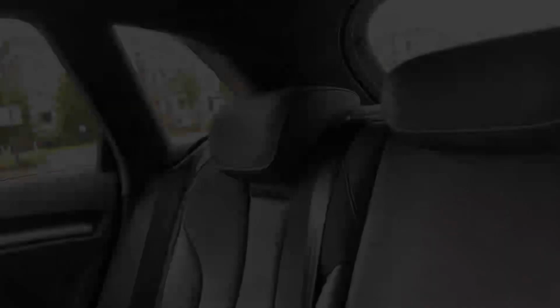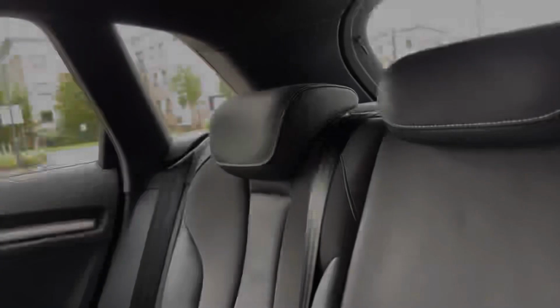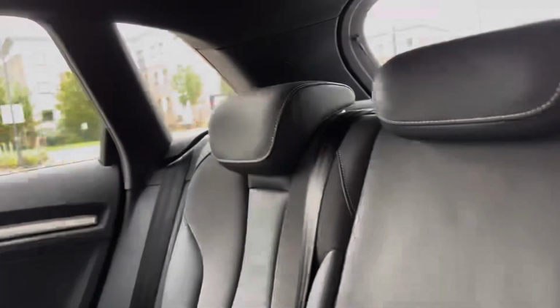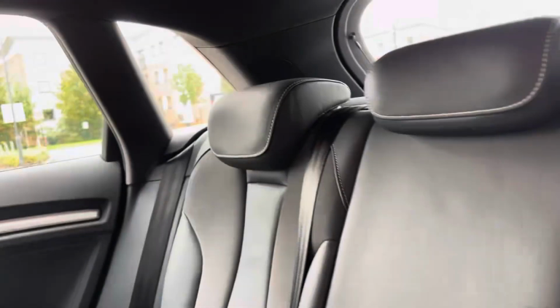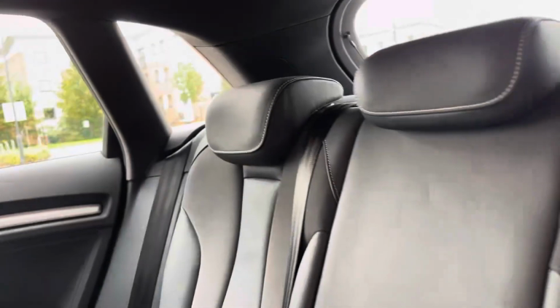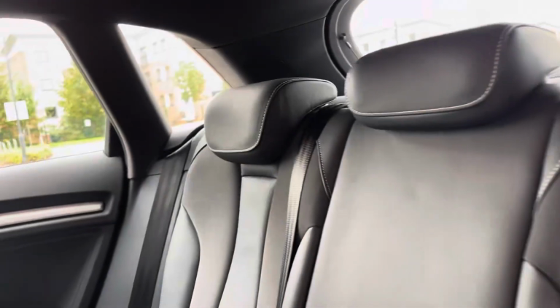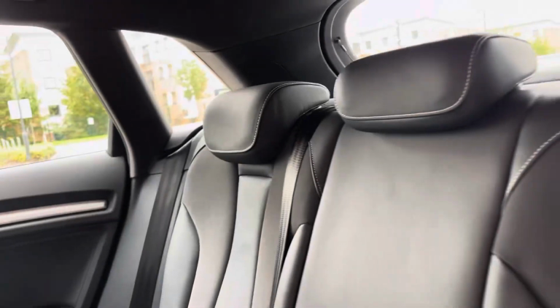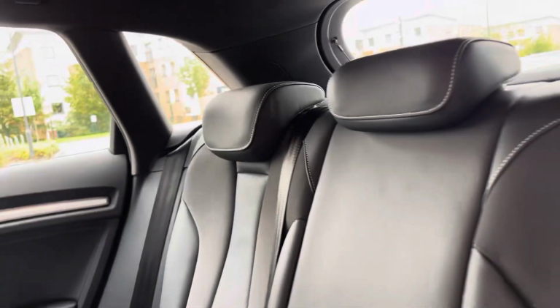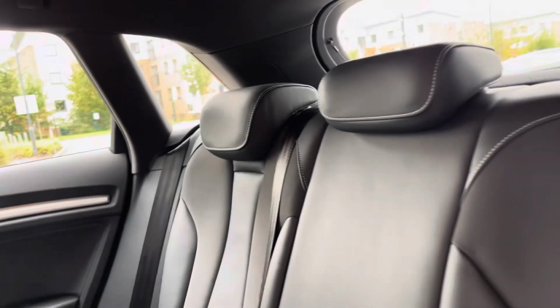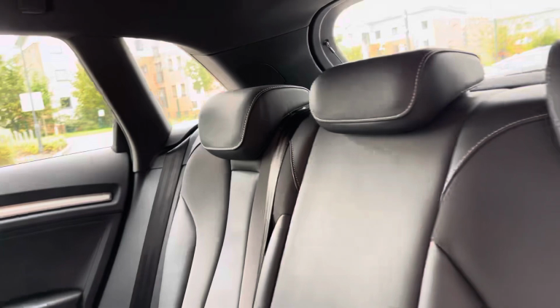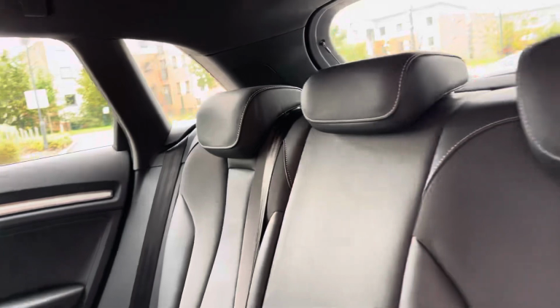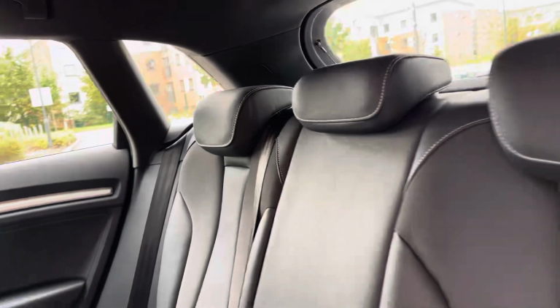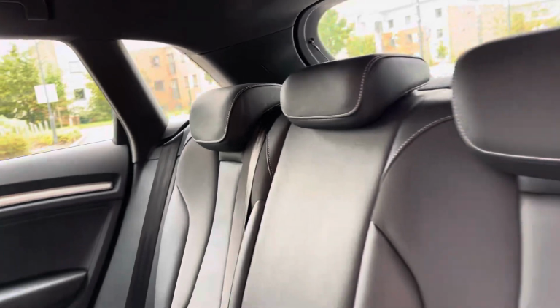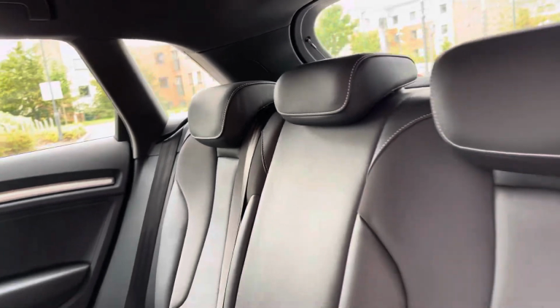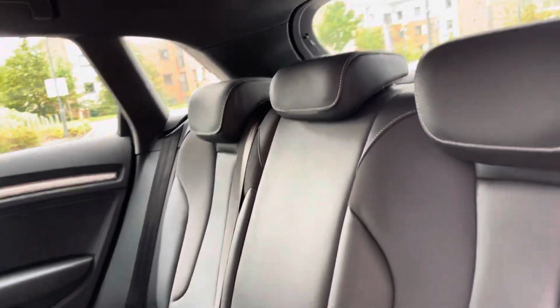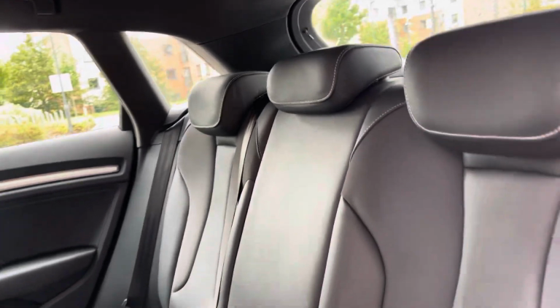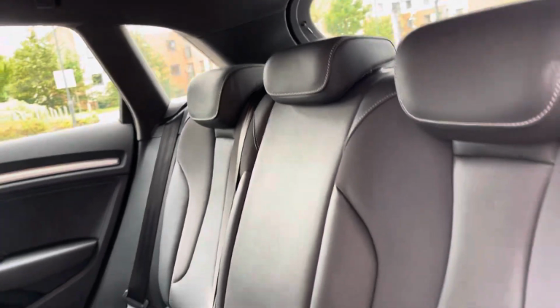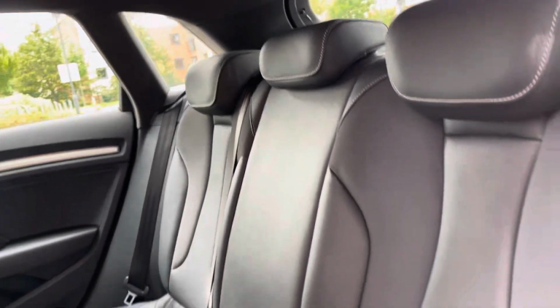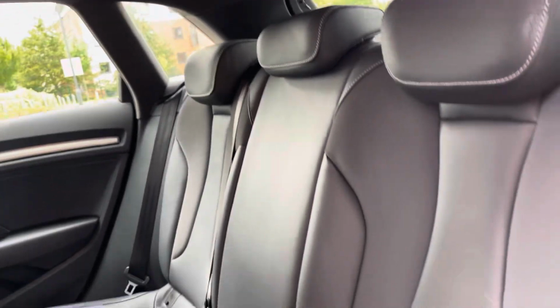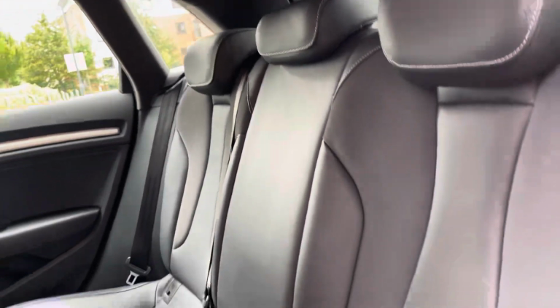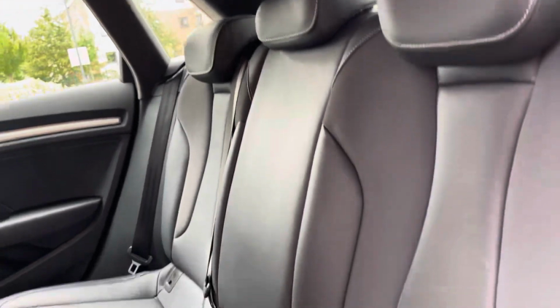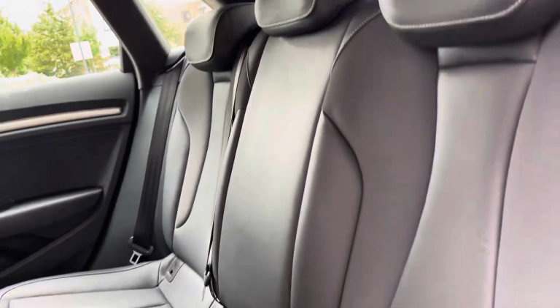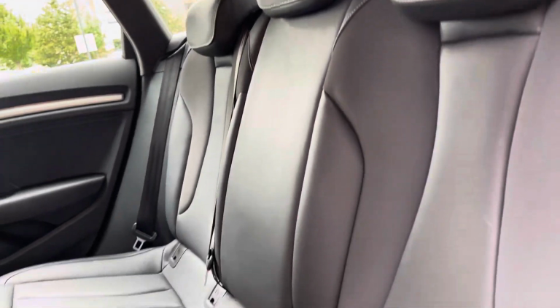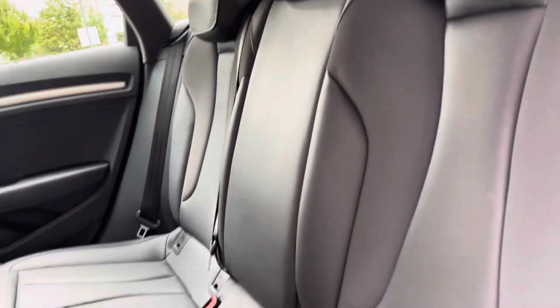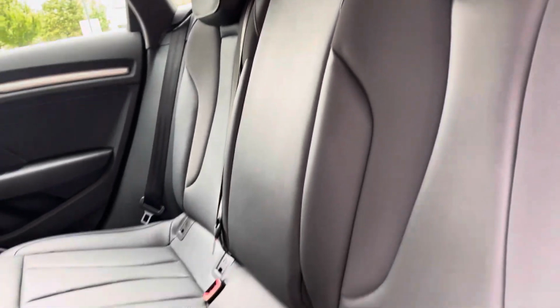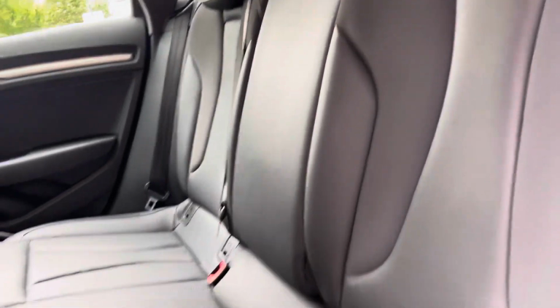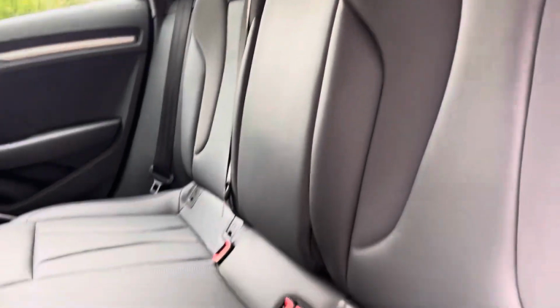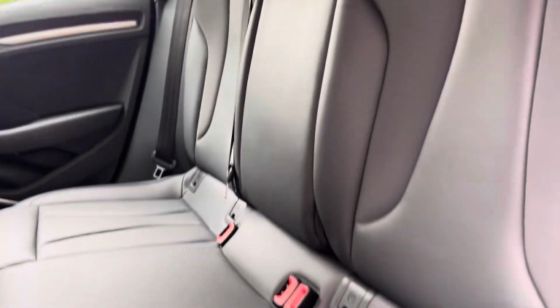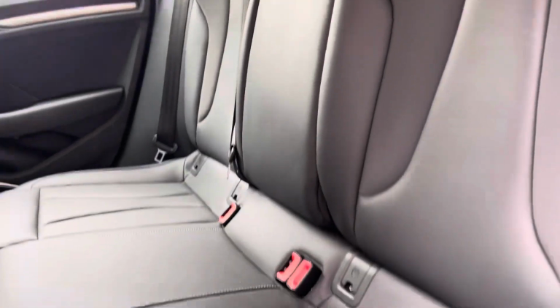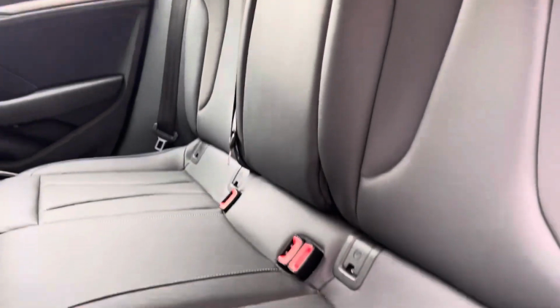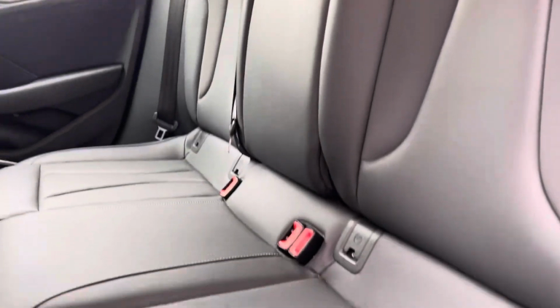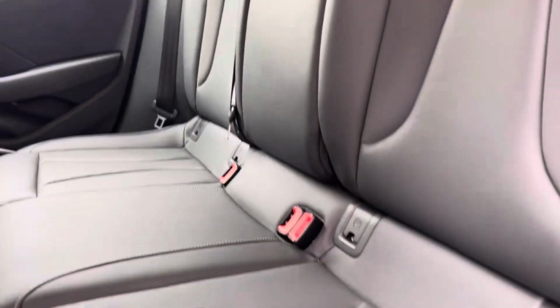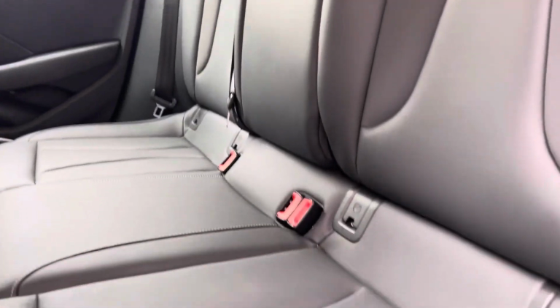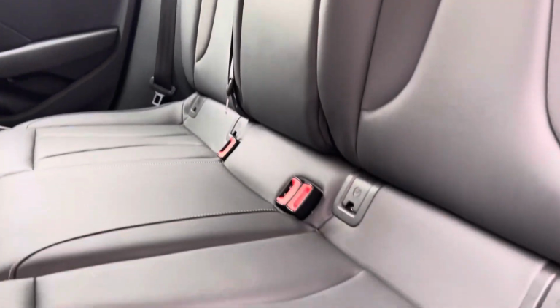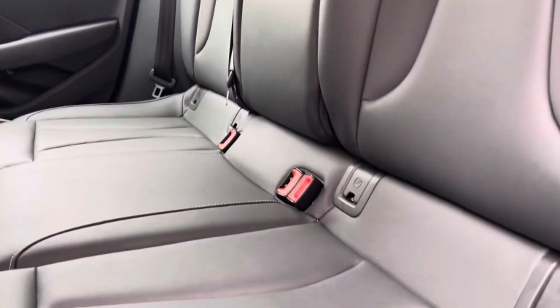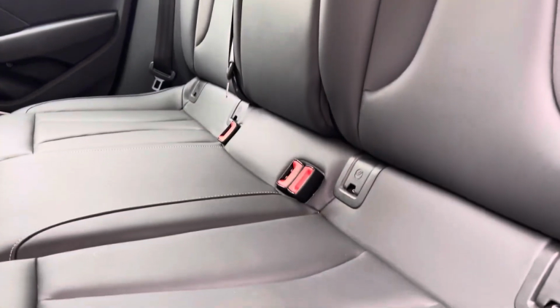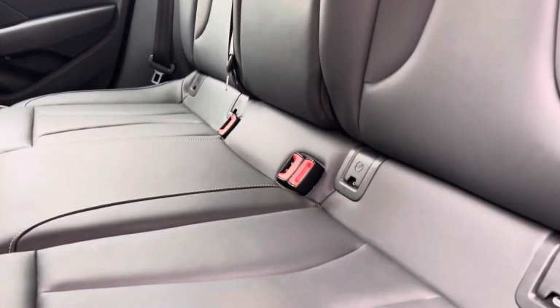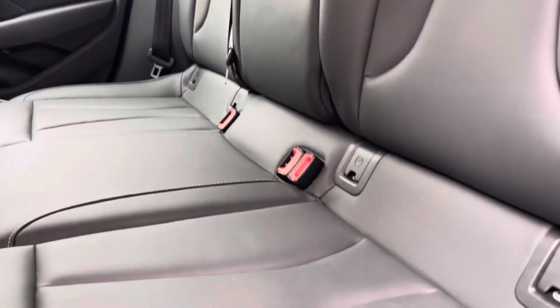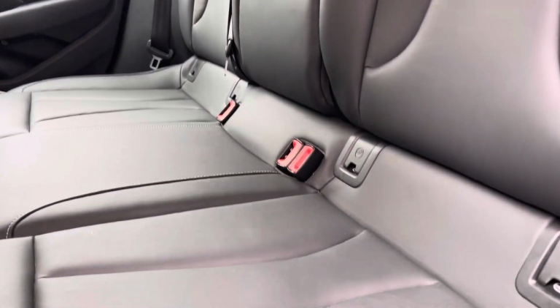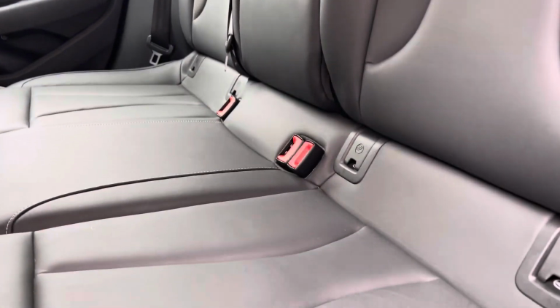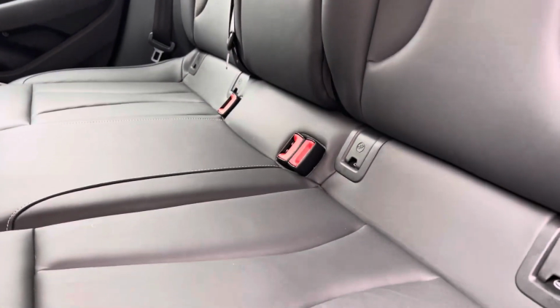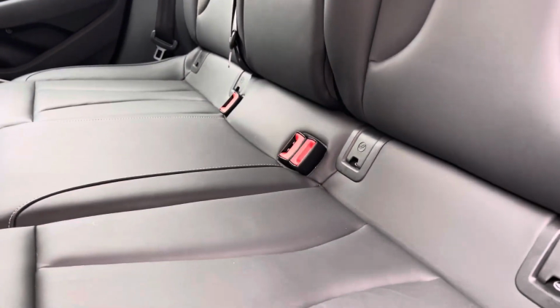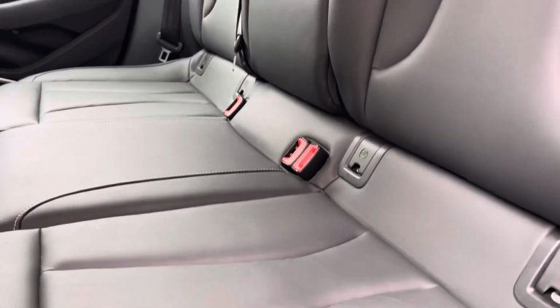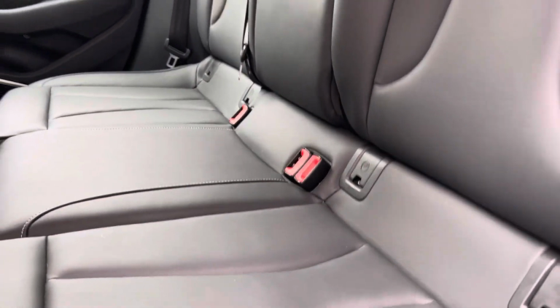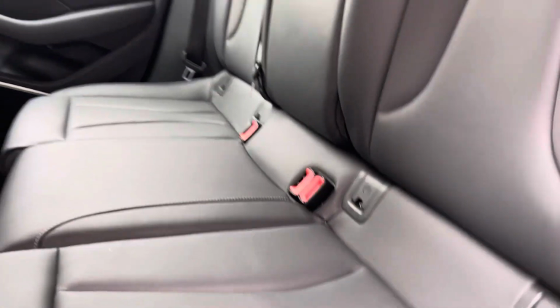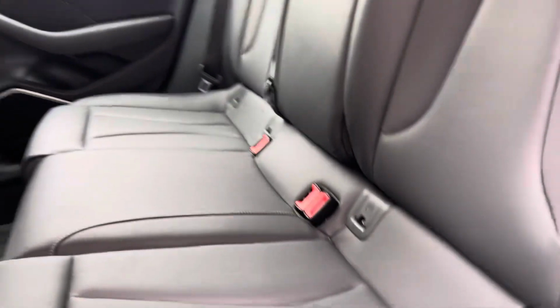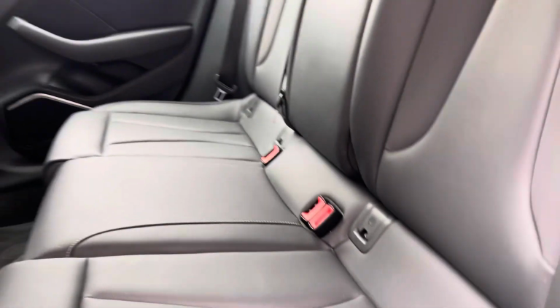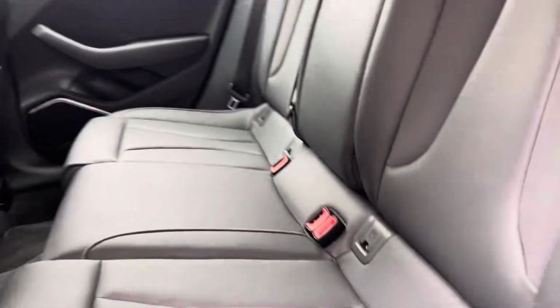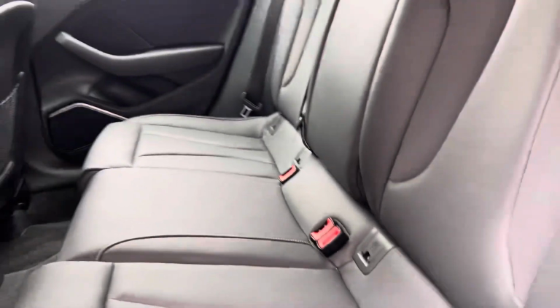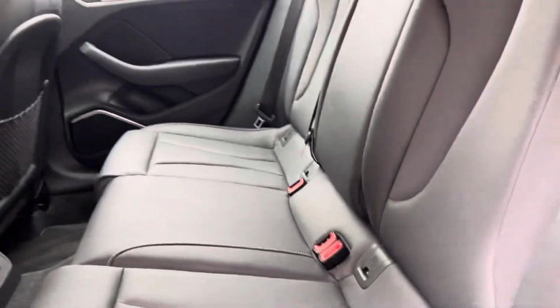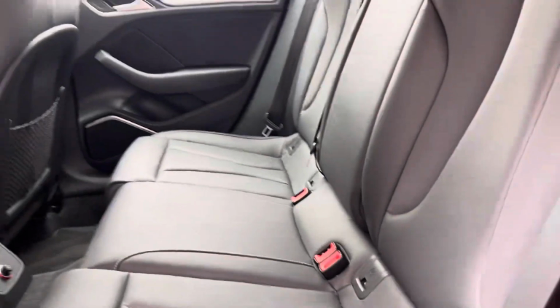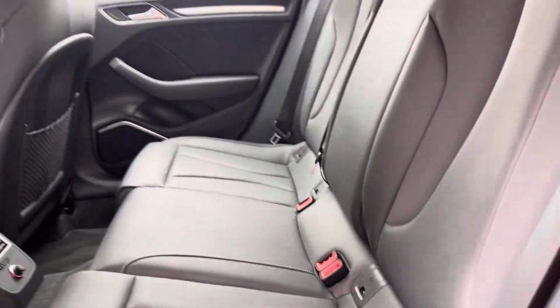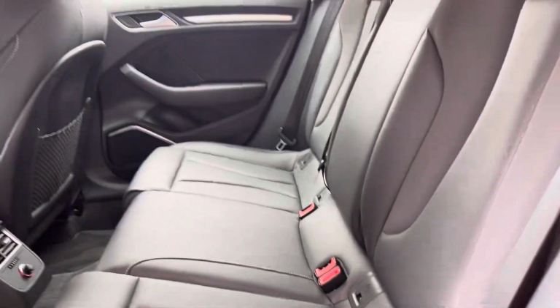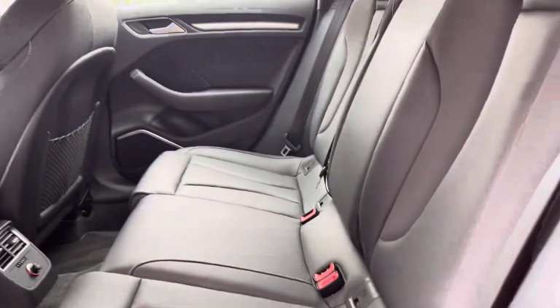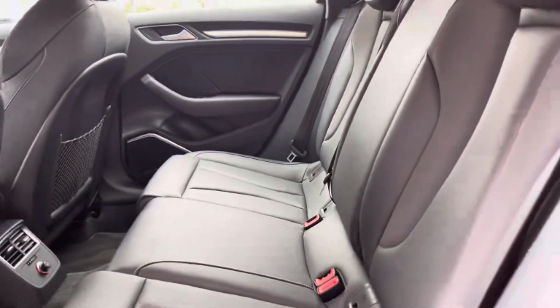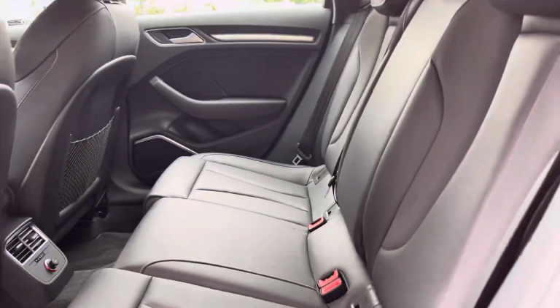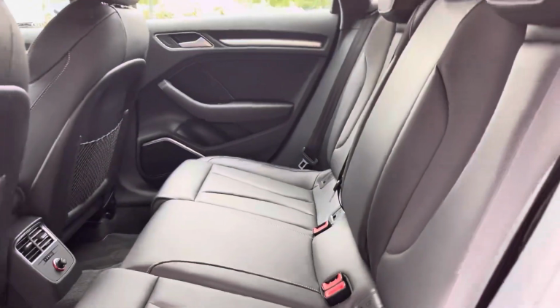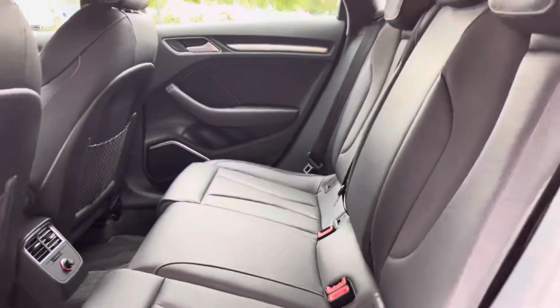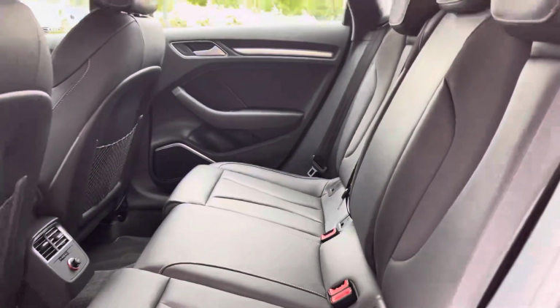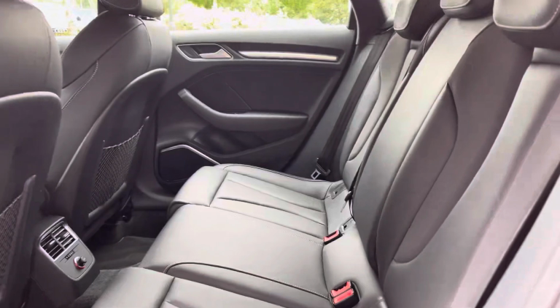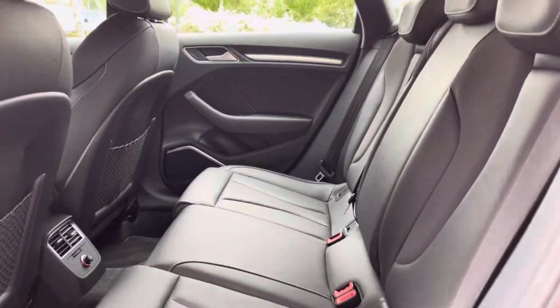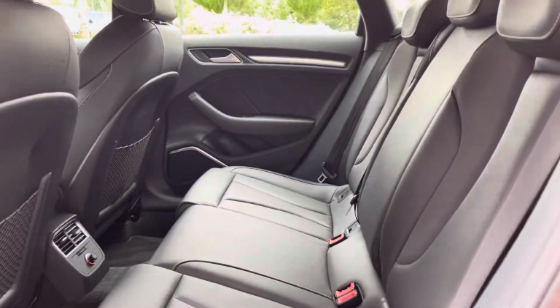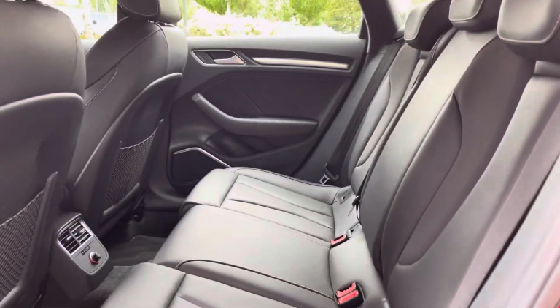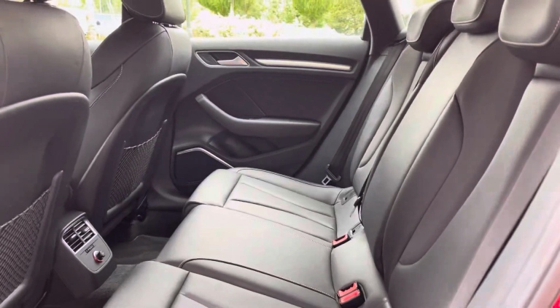Moving on to the interior of the car, in the back we have three full-size seats with manually adjustable headrests and ISOFIX points on the outside seats.